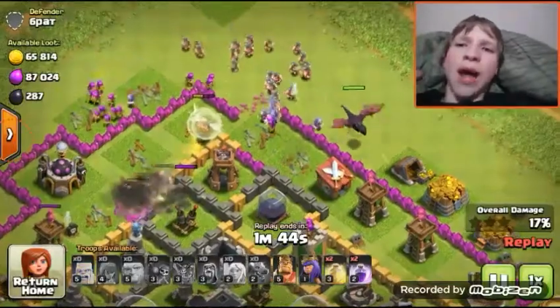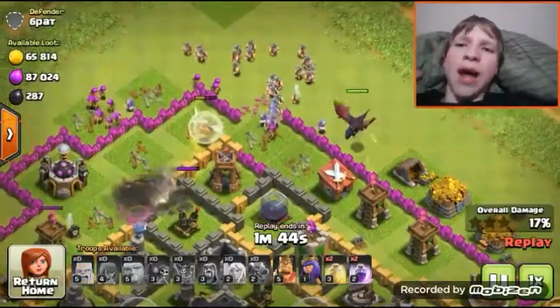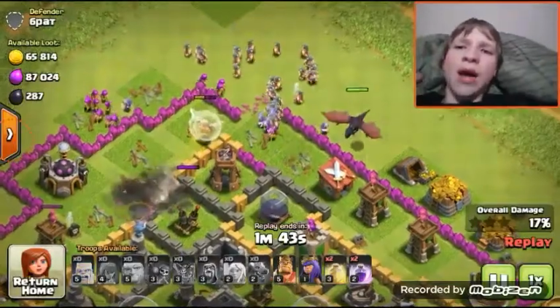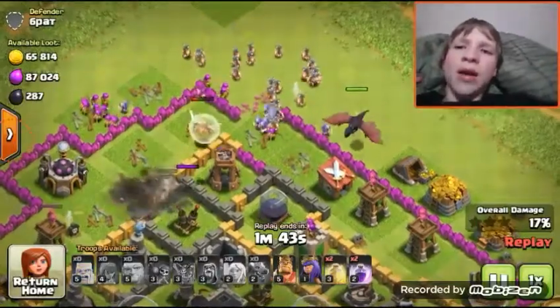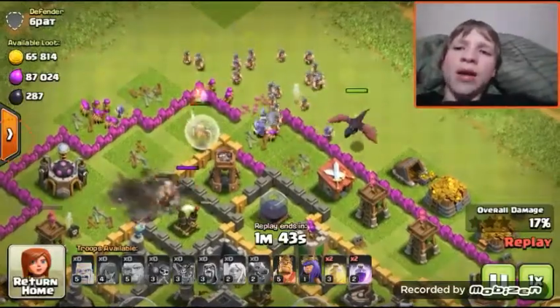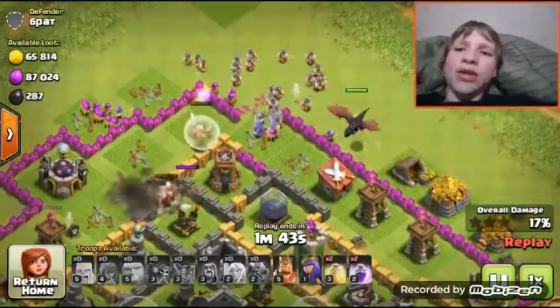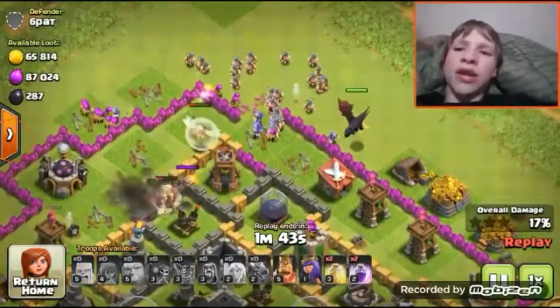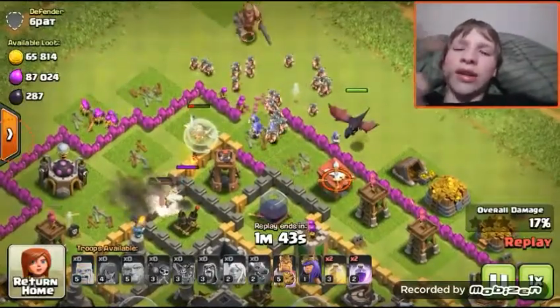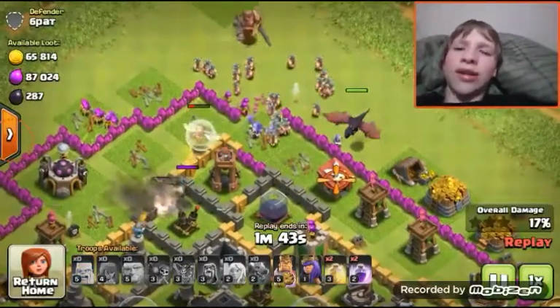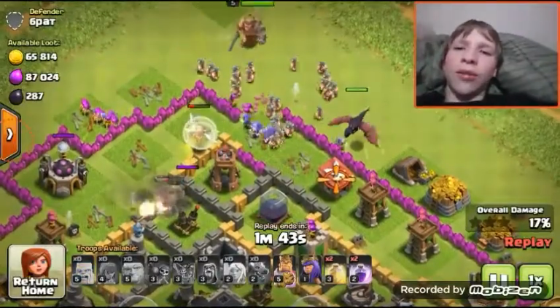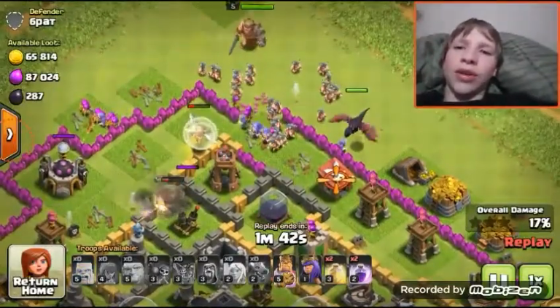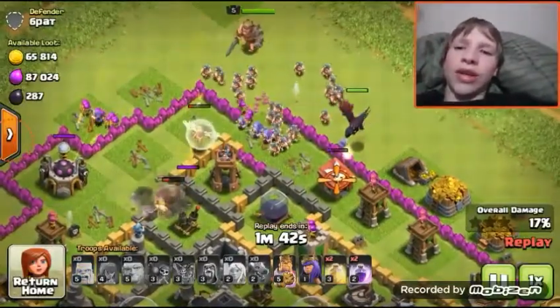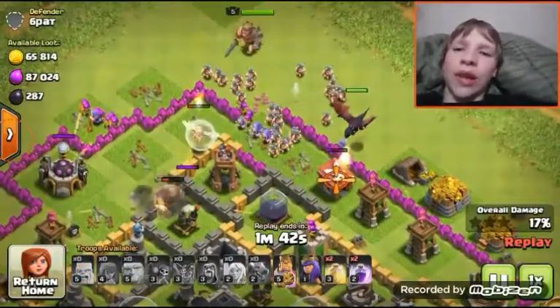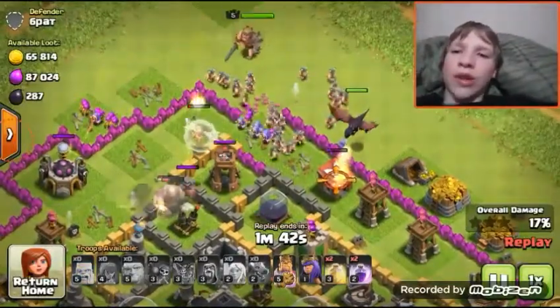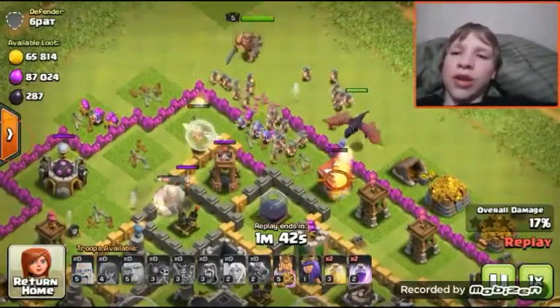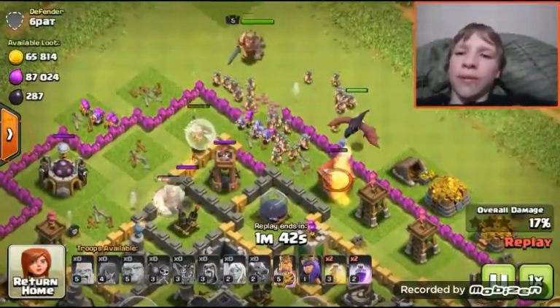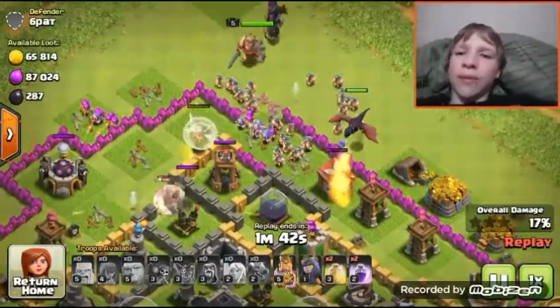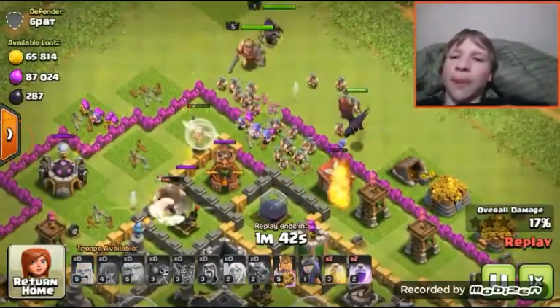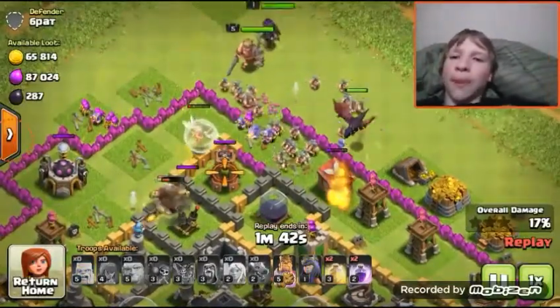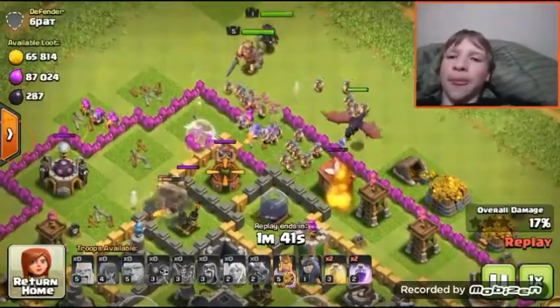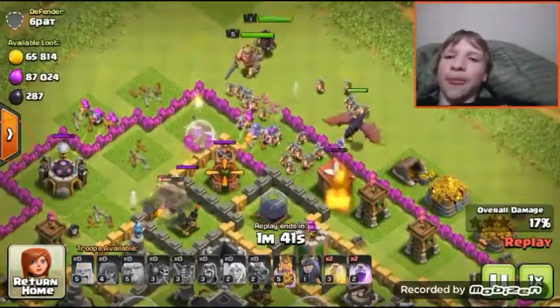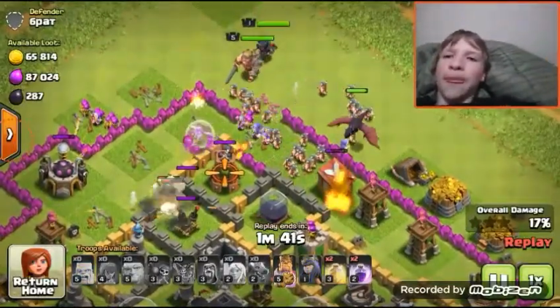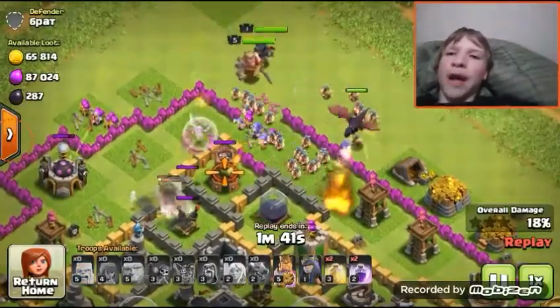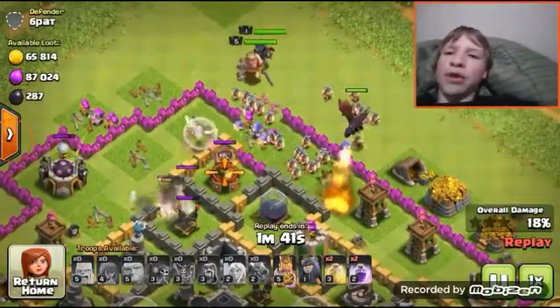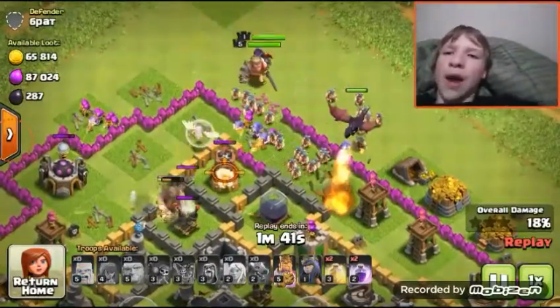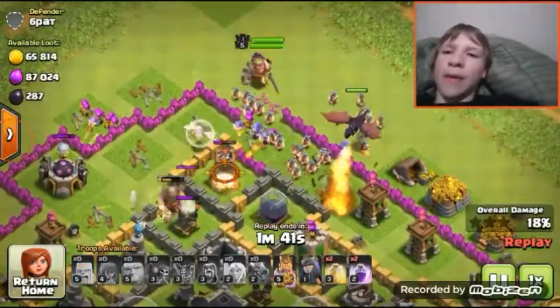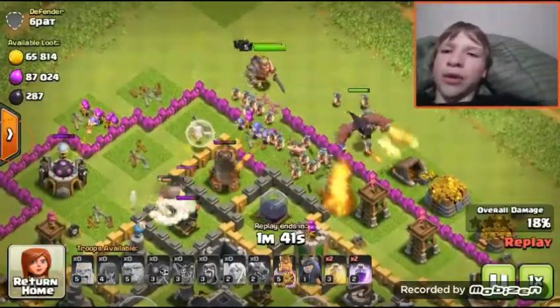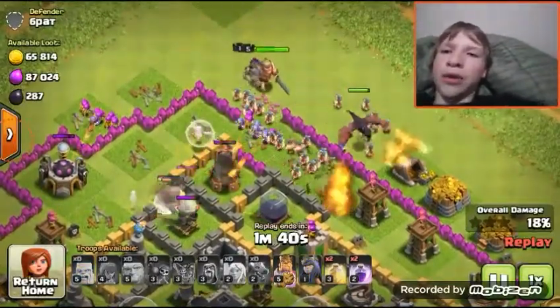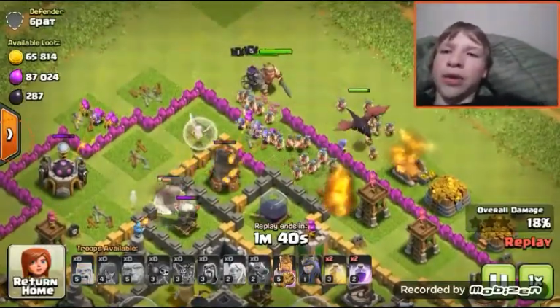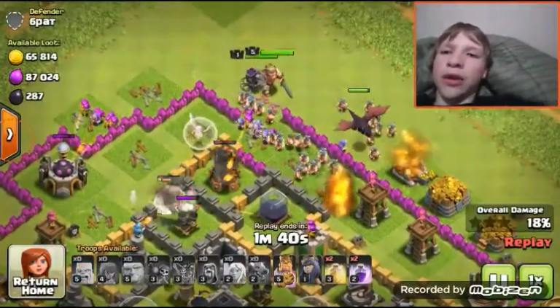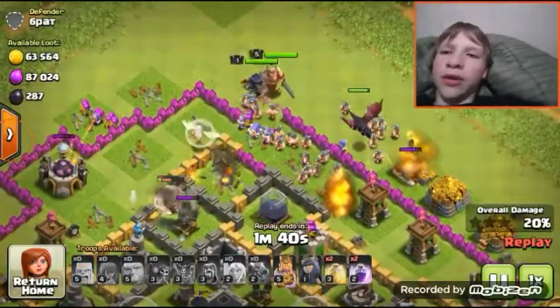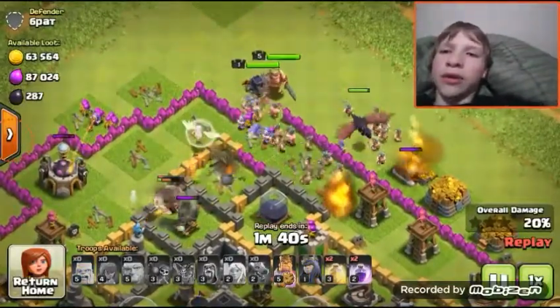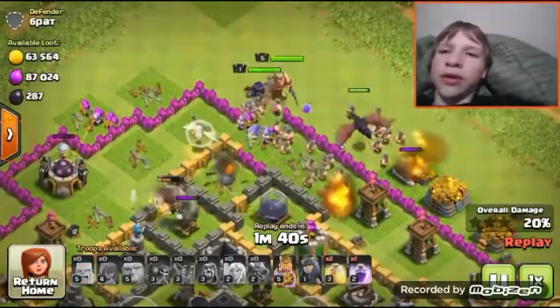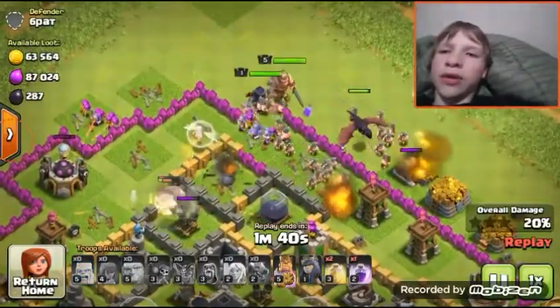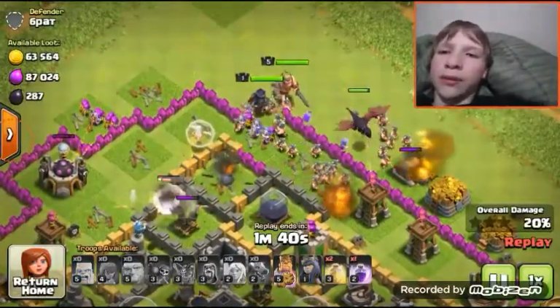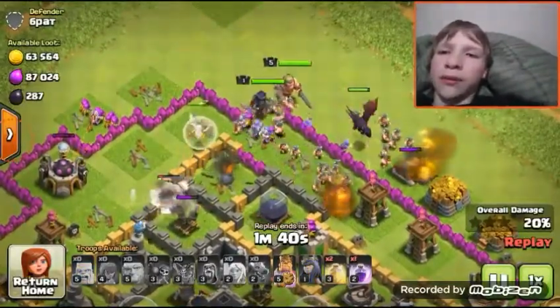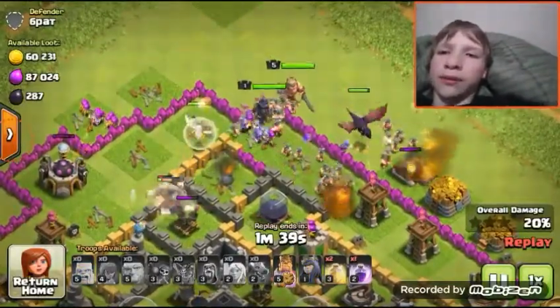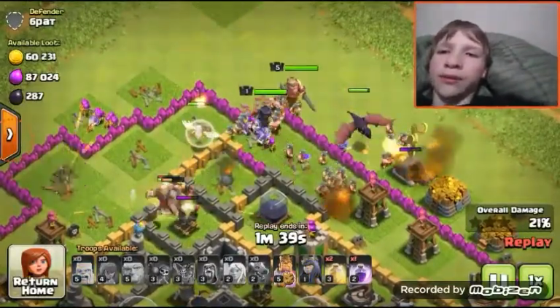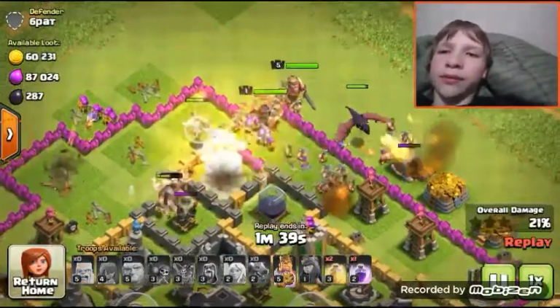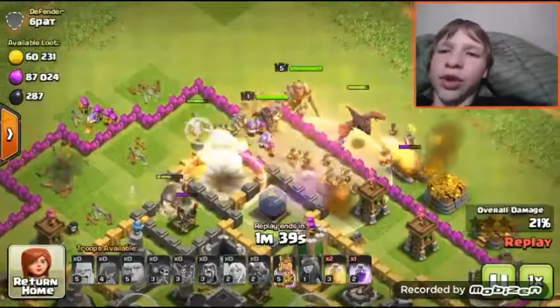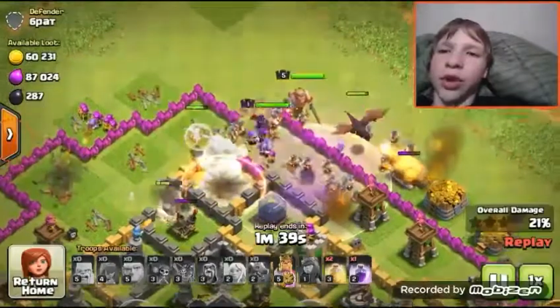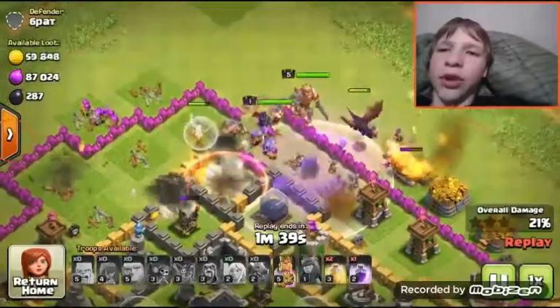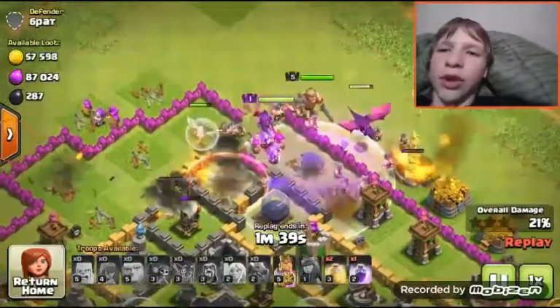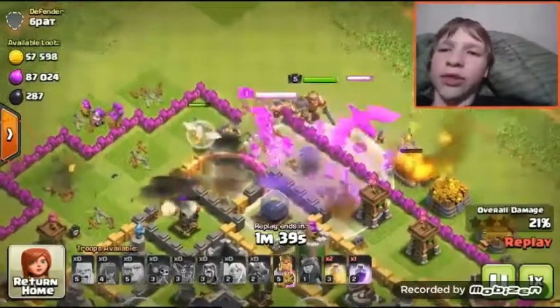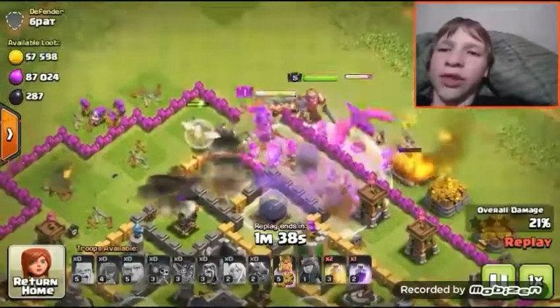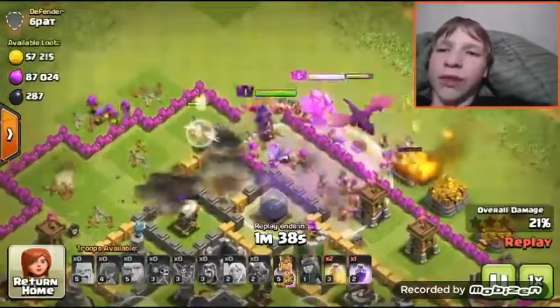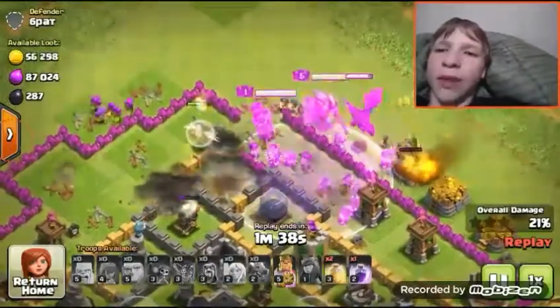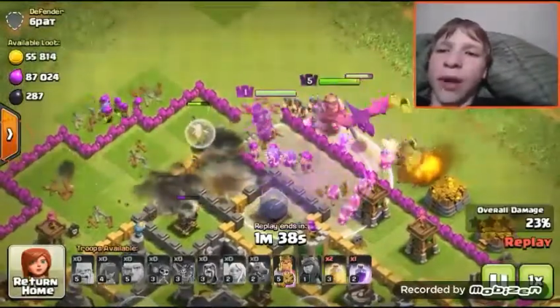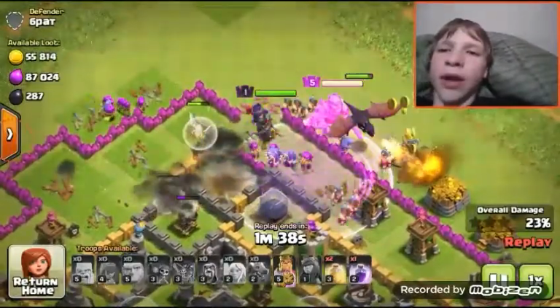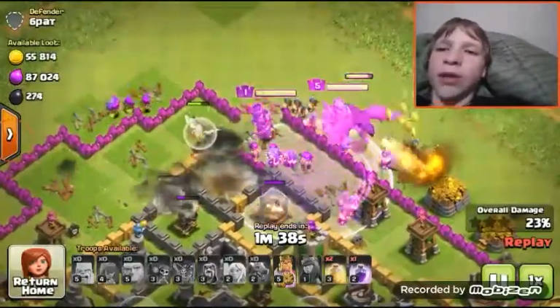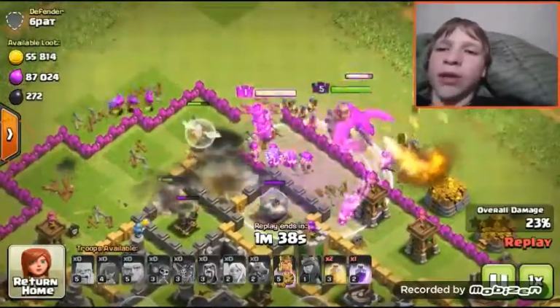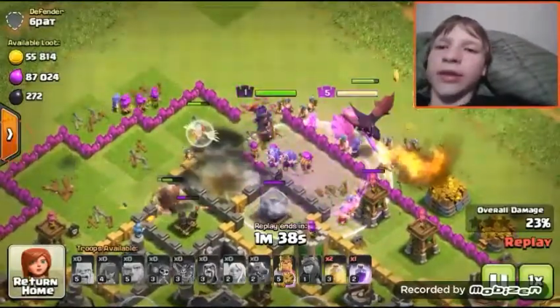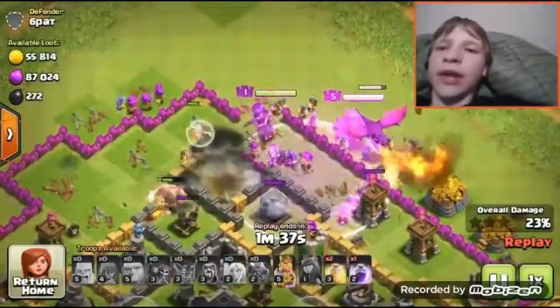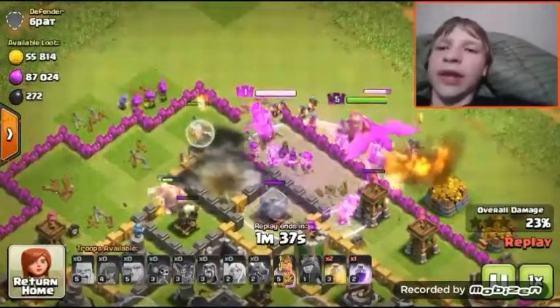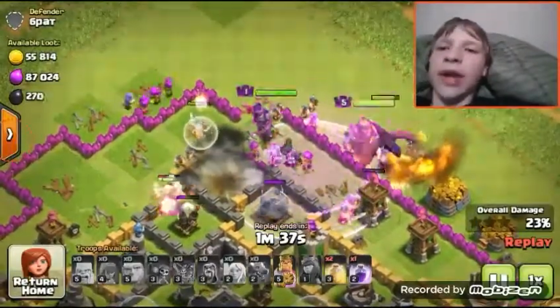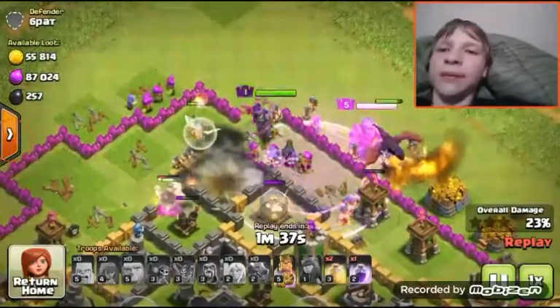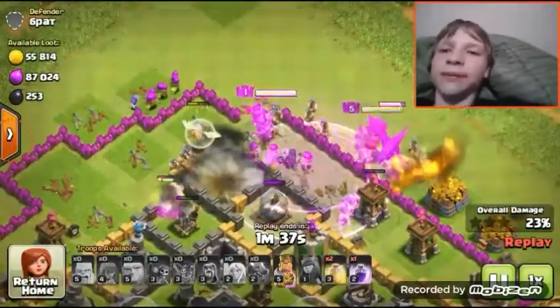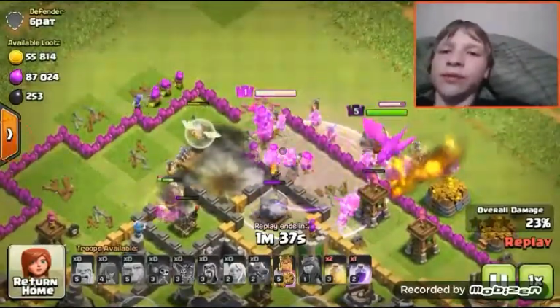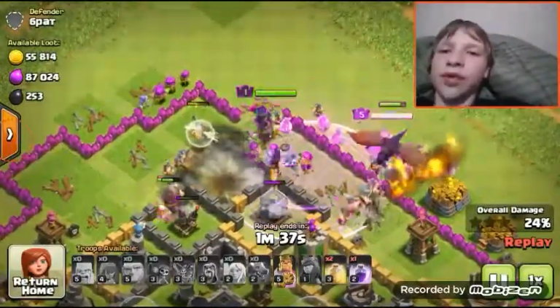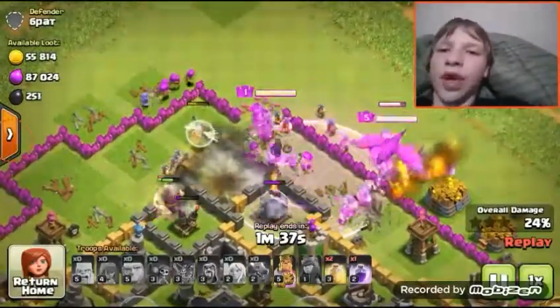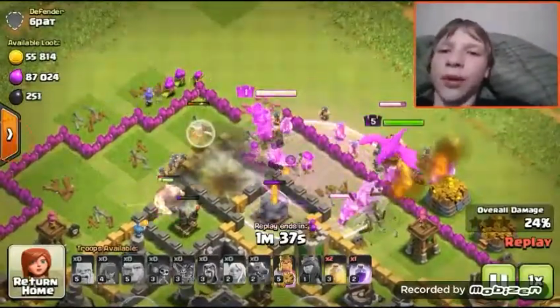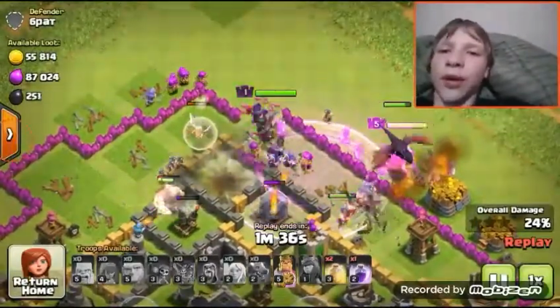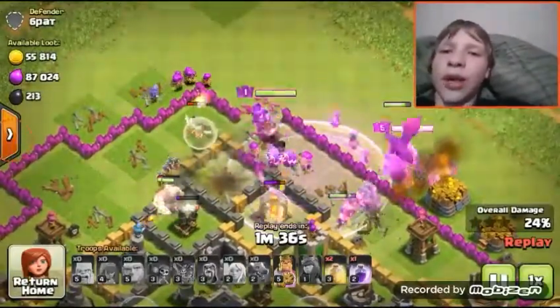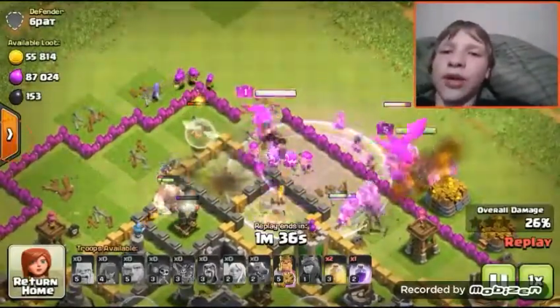Healers follow, dragon follows them, then the barbs come in. I drop all my troops in the same spot so they deal more damage. Then I dropped my two heroes - Archer Queen goes in, Barbarian goes outside.